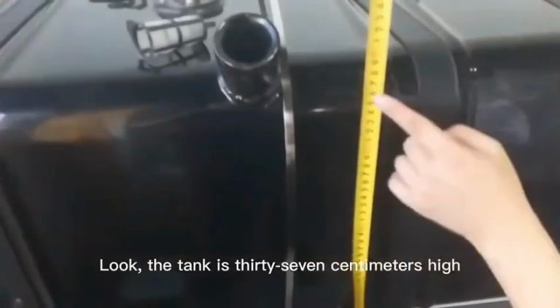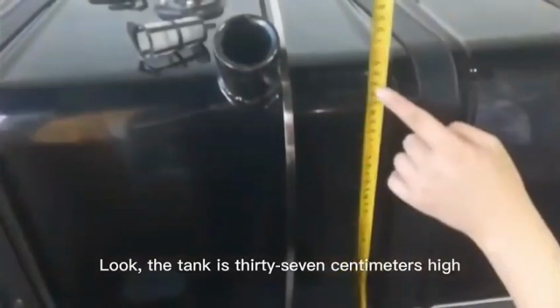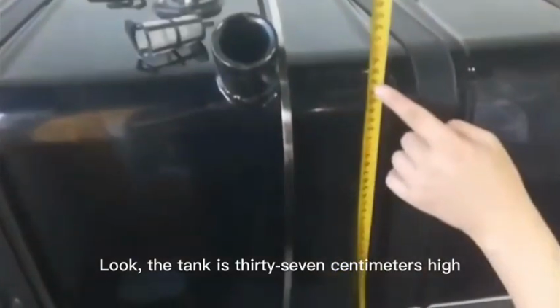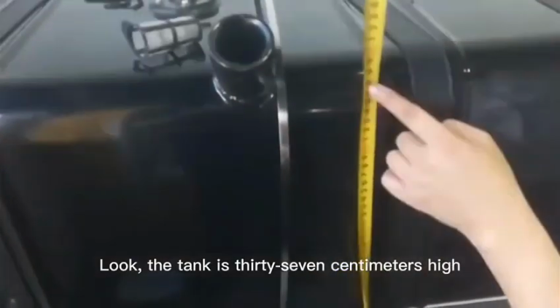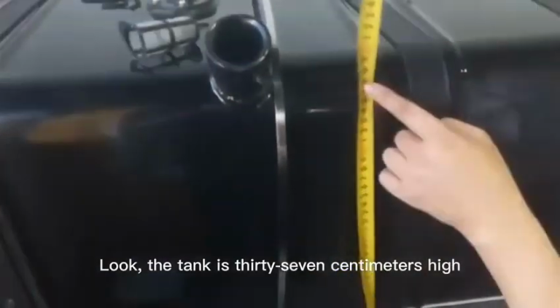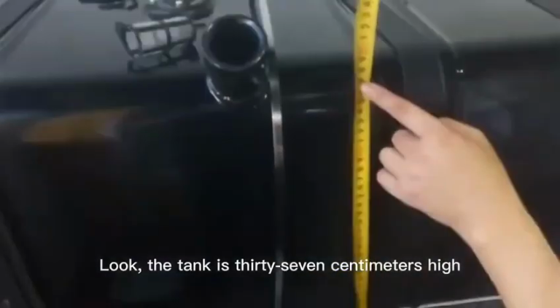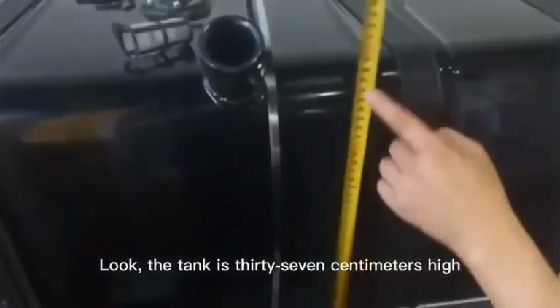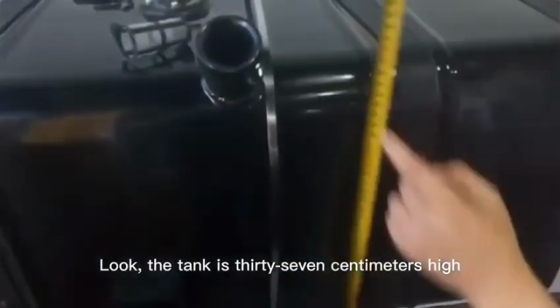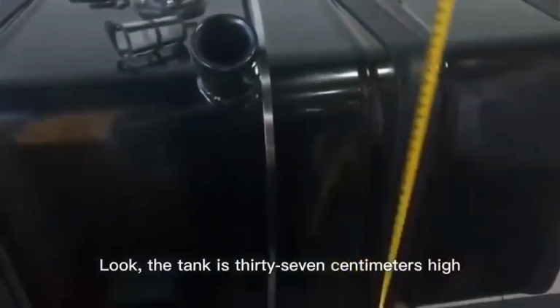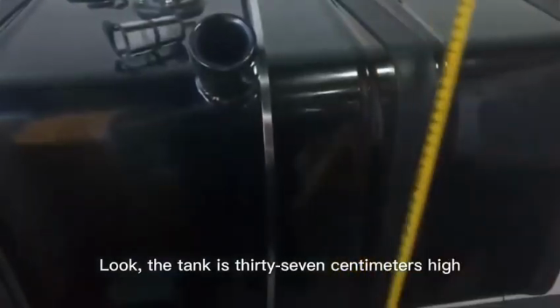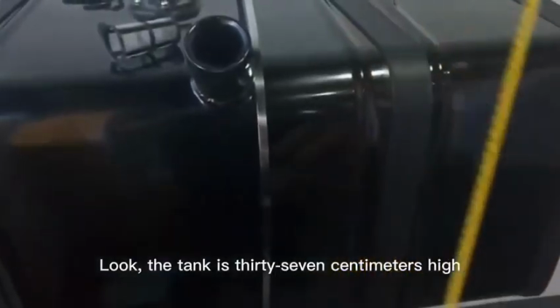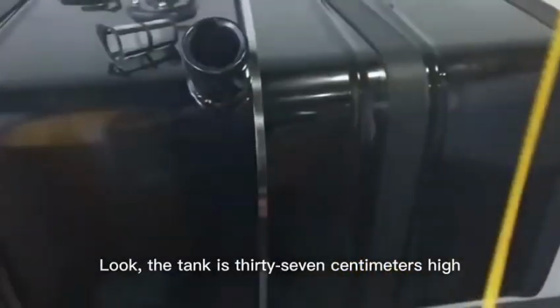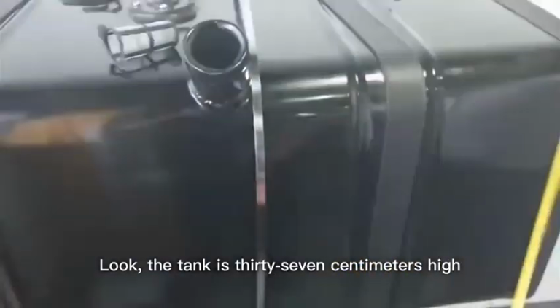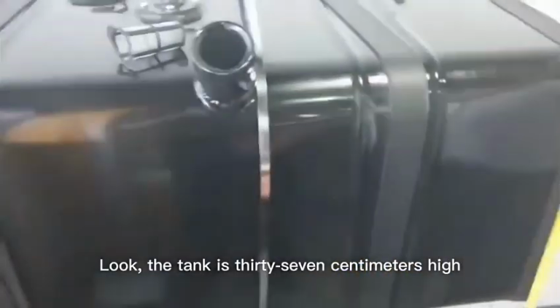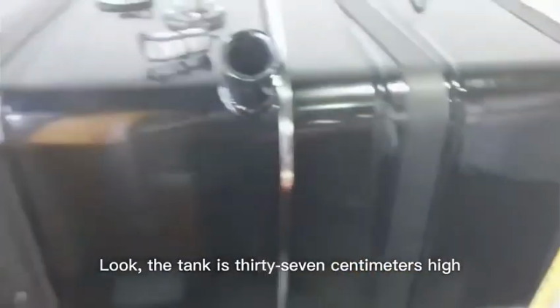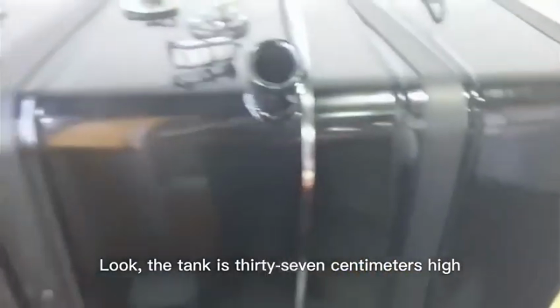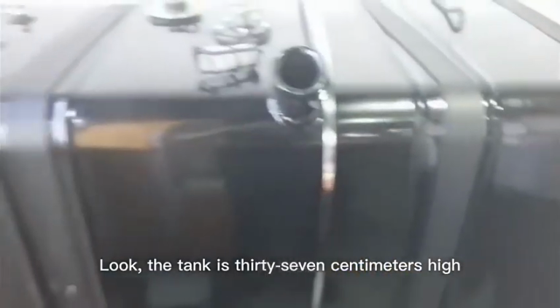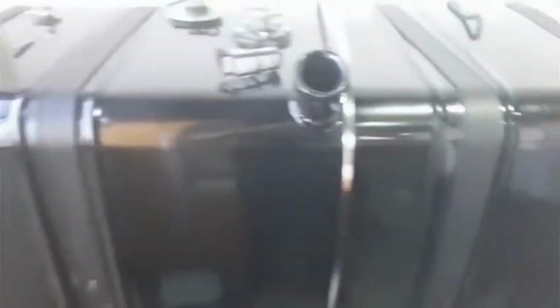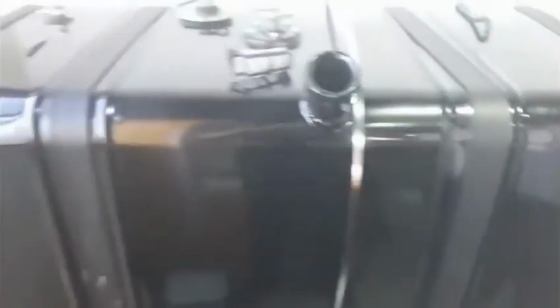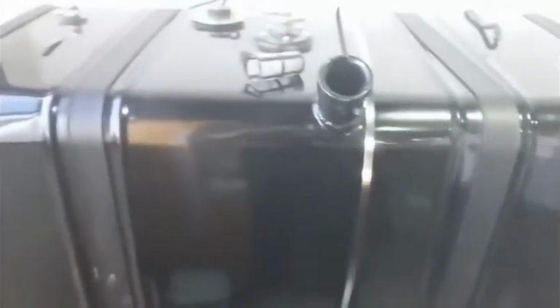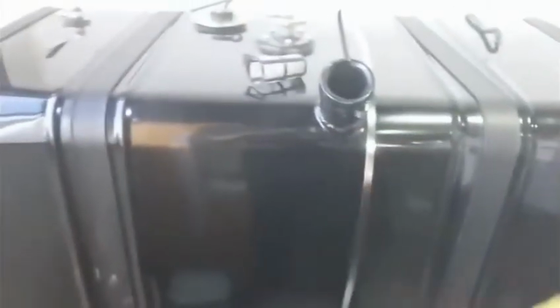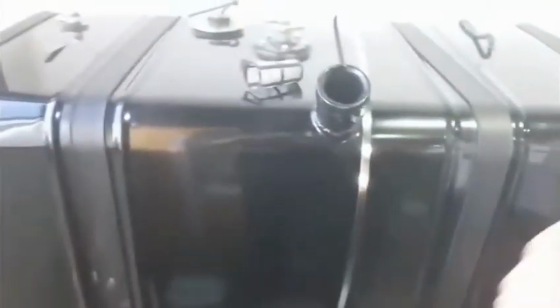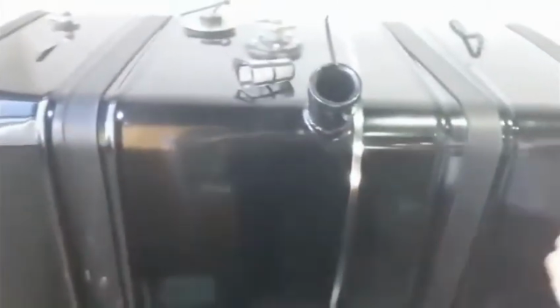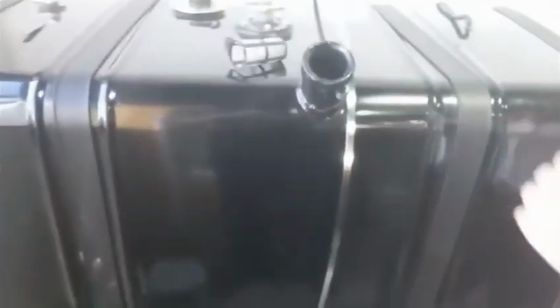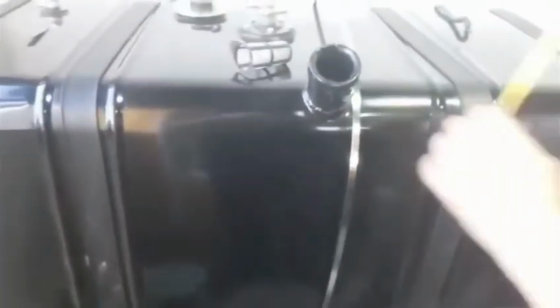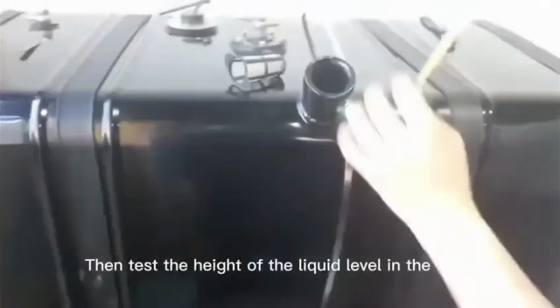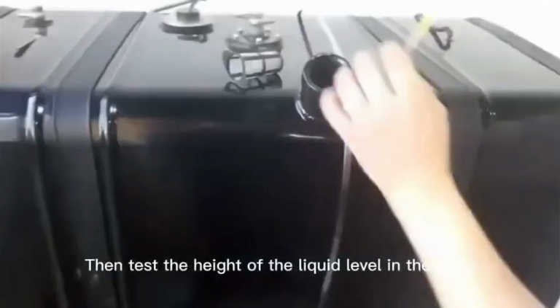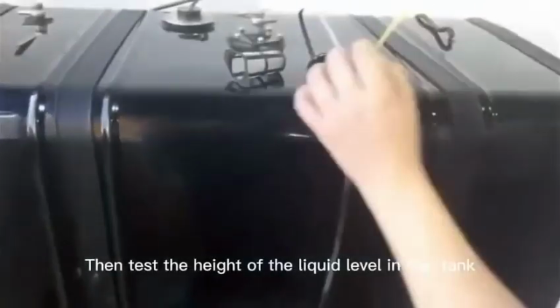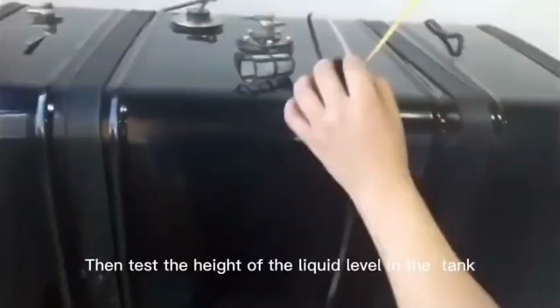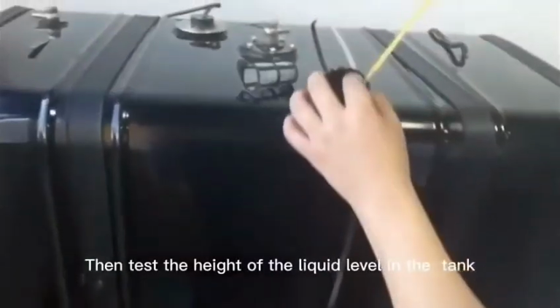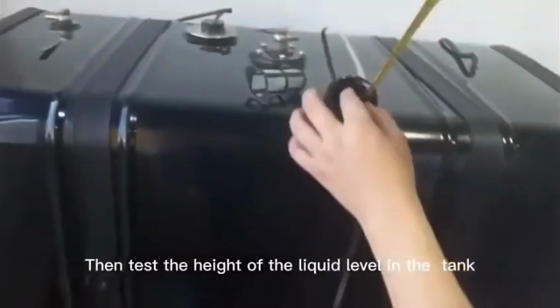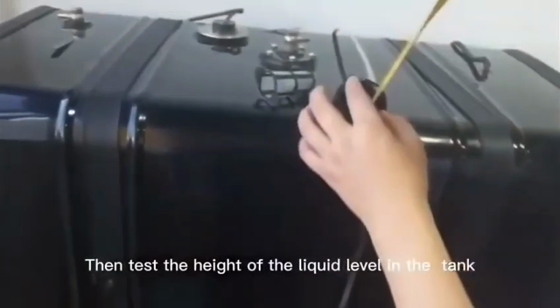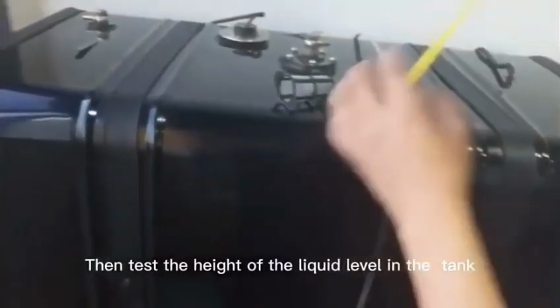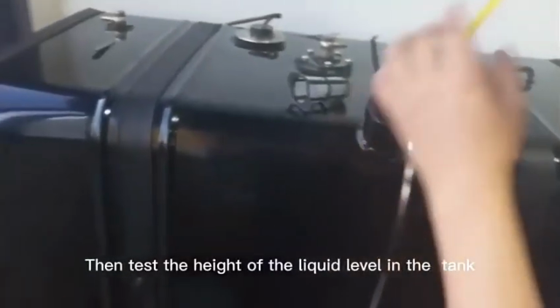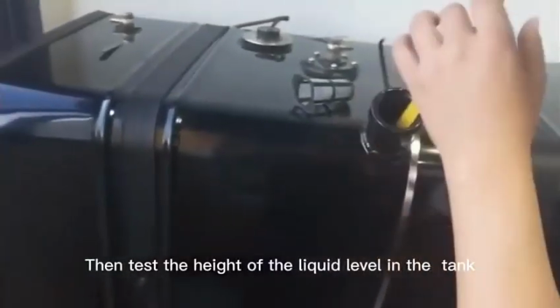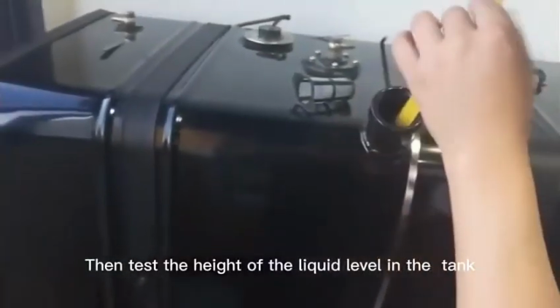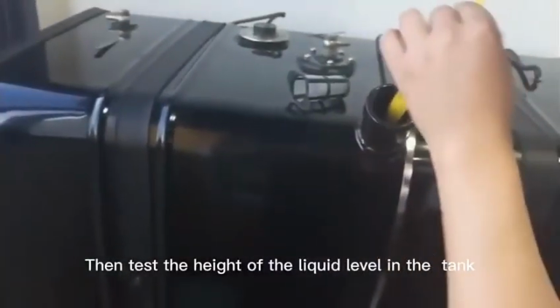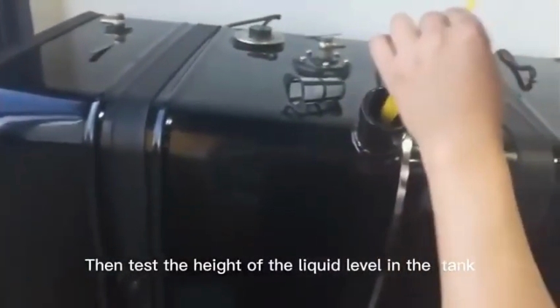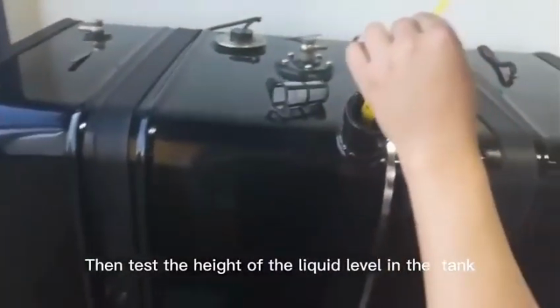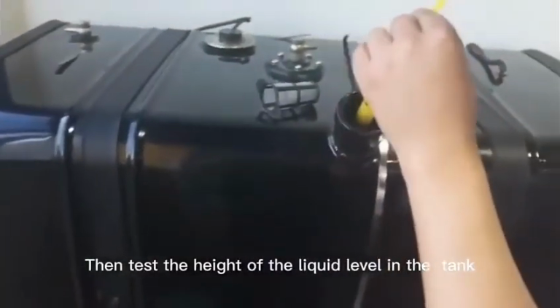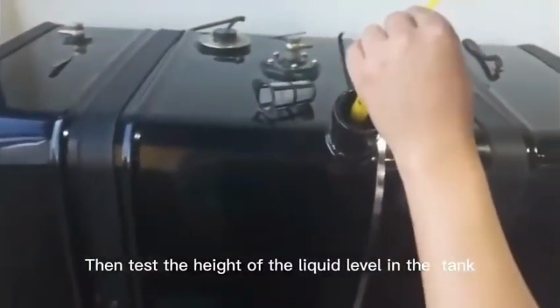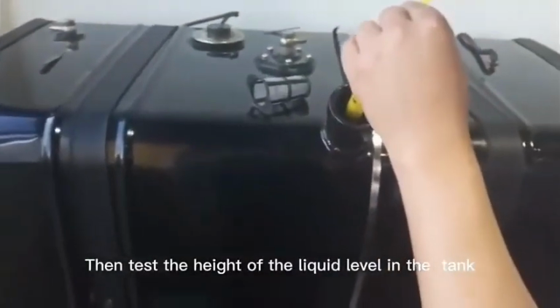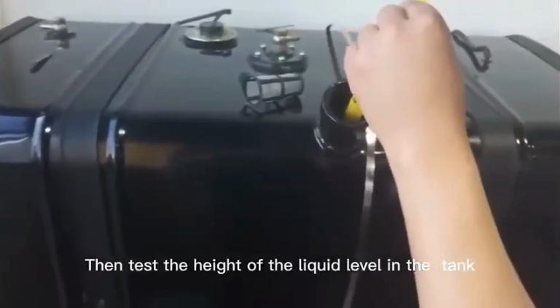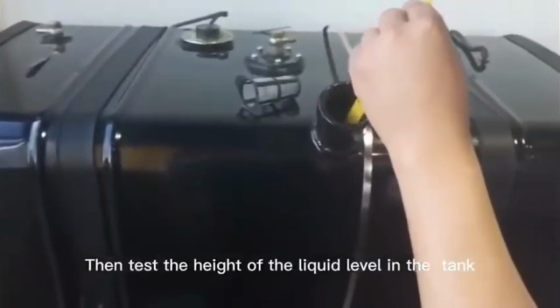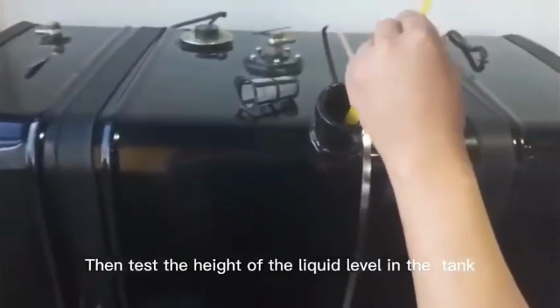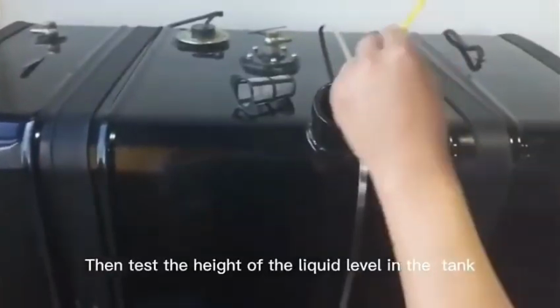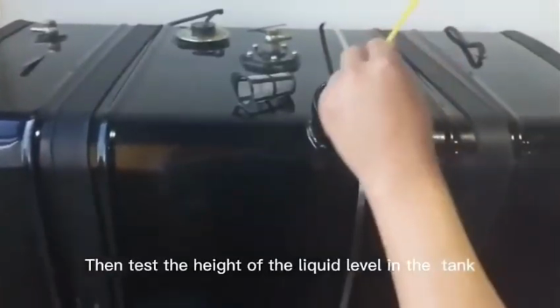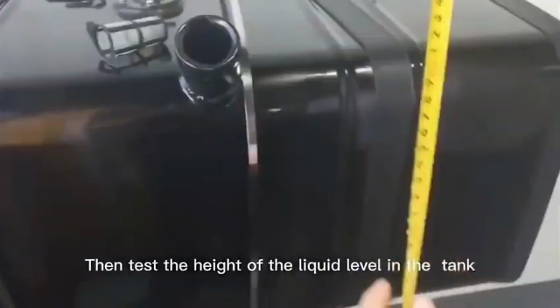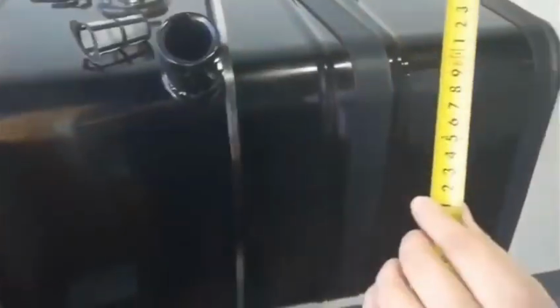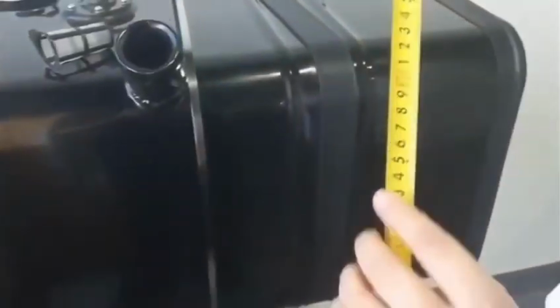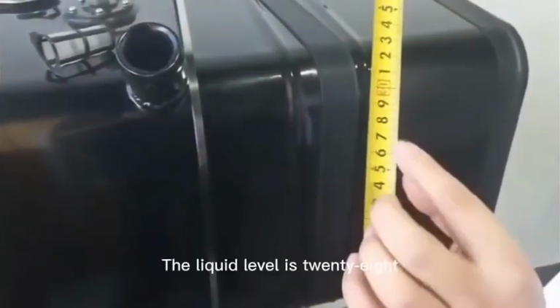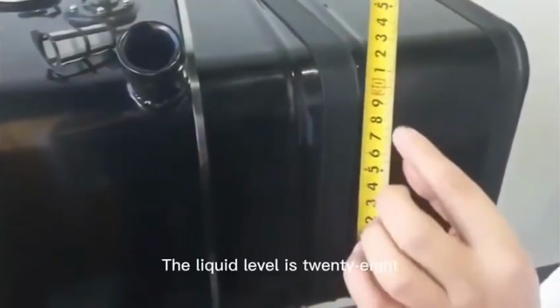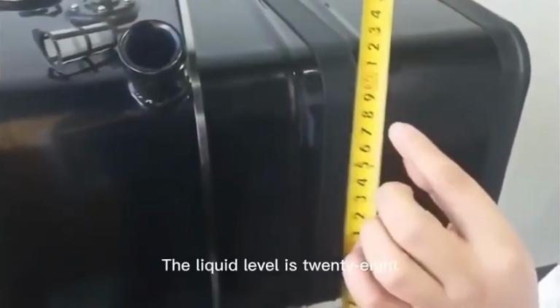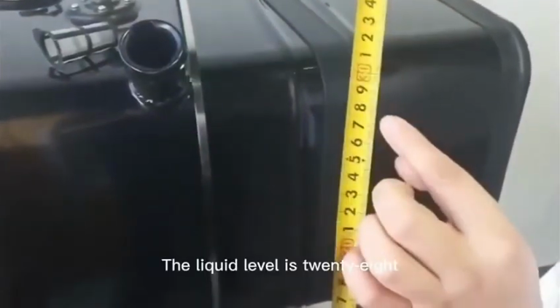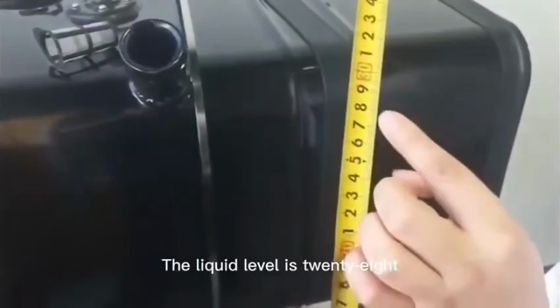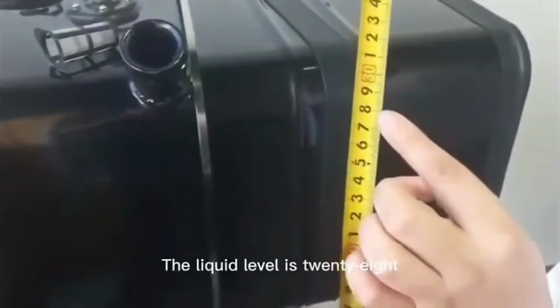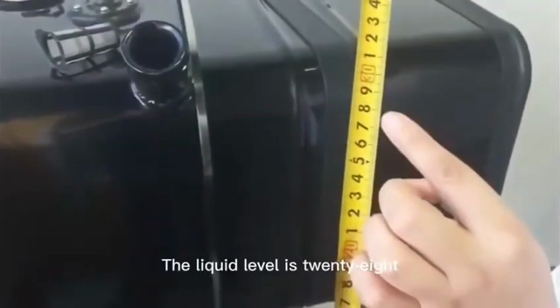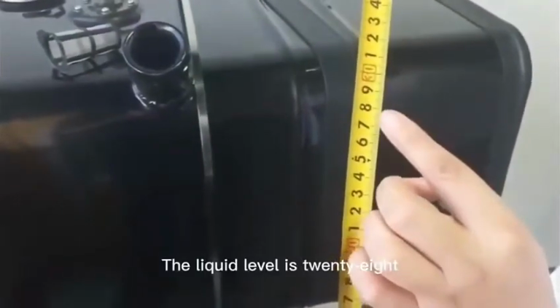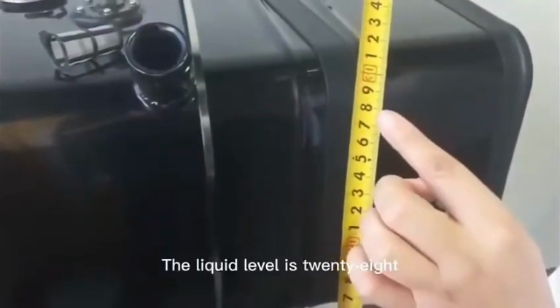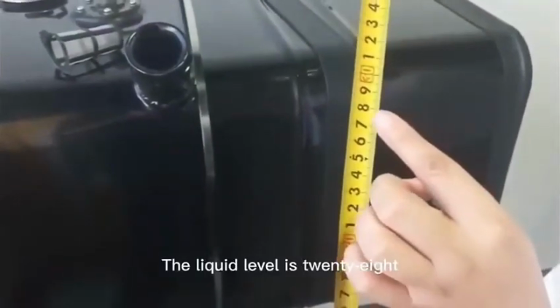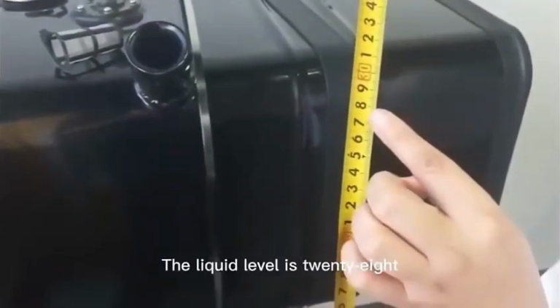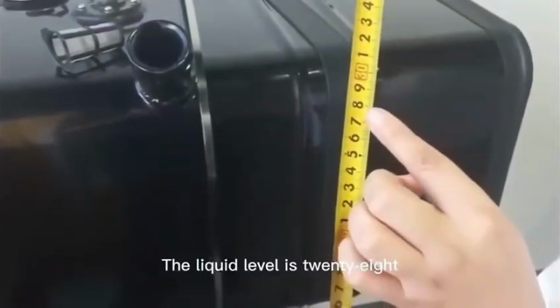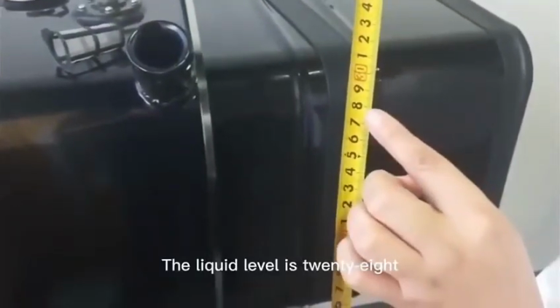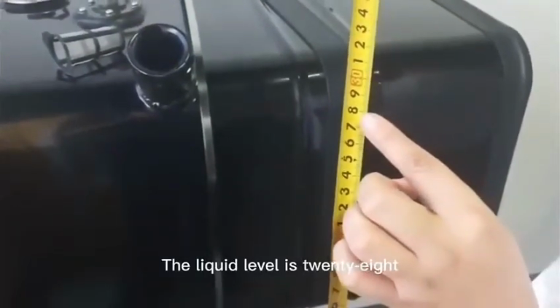The tank is 37 cm high. Then test the height of the liquid level — the liquid level is 28.